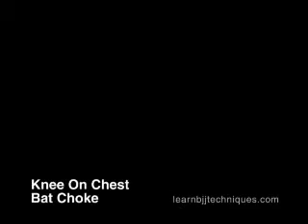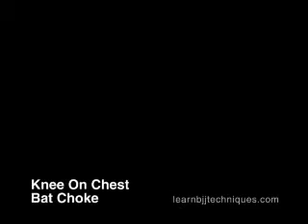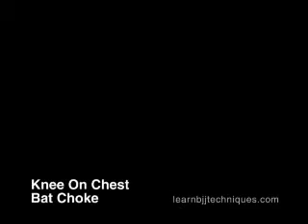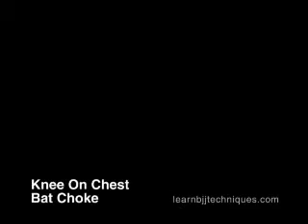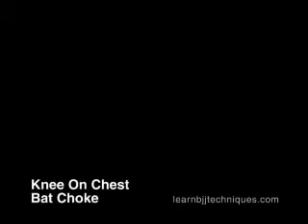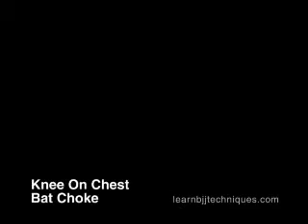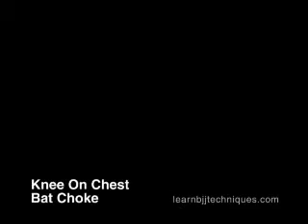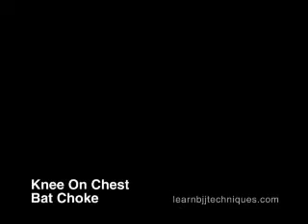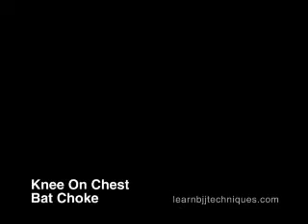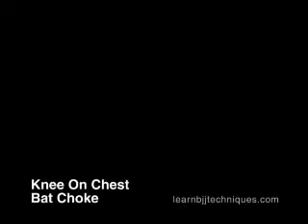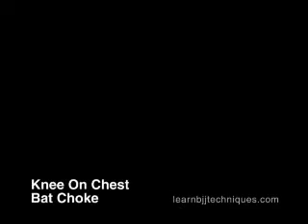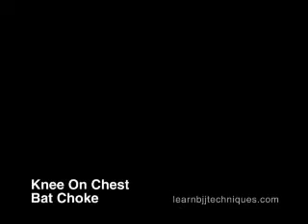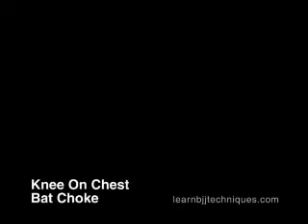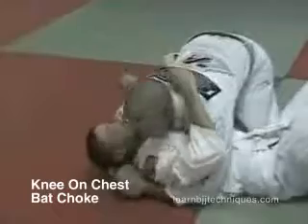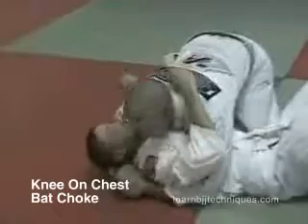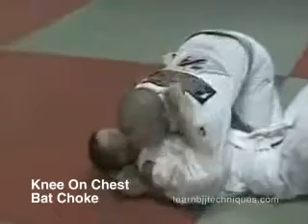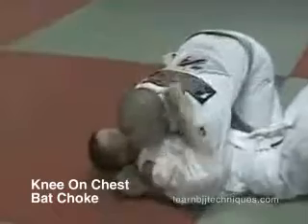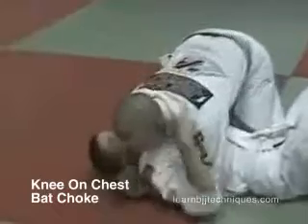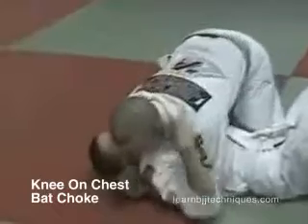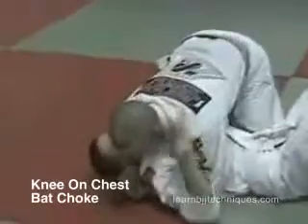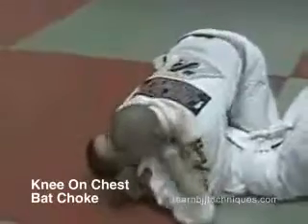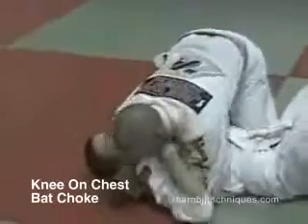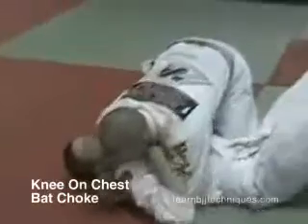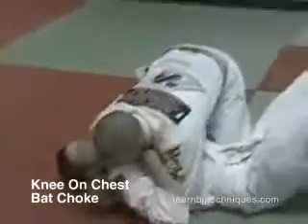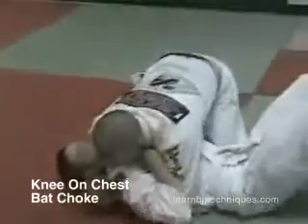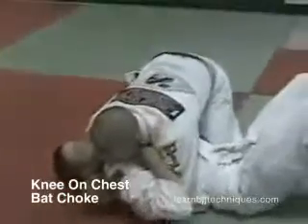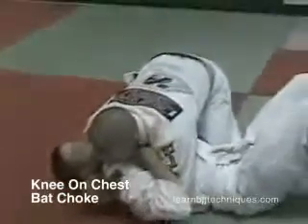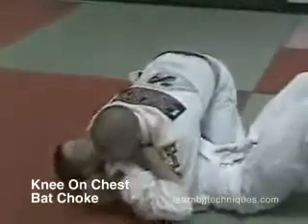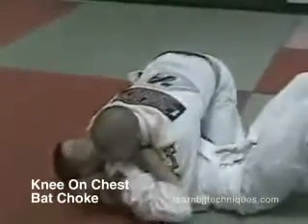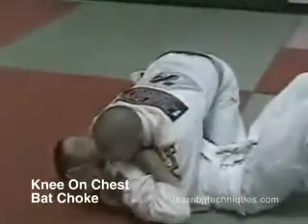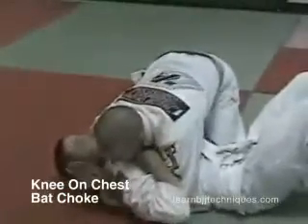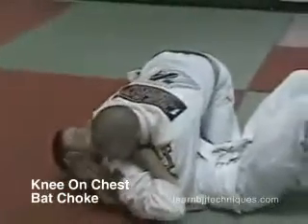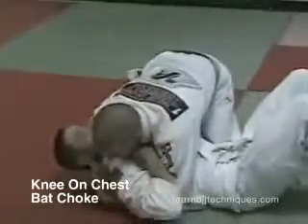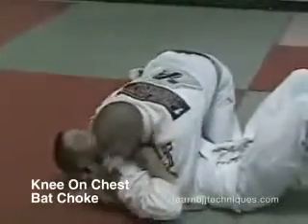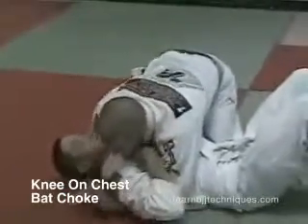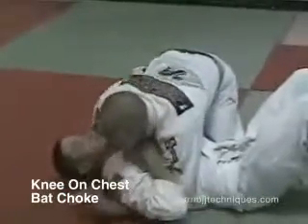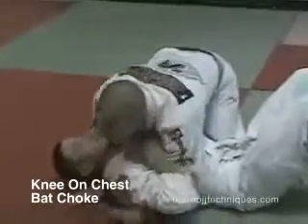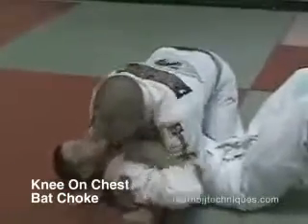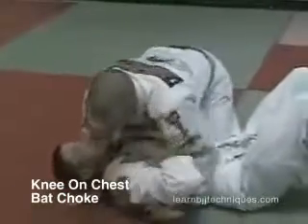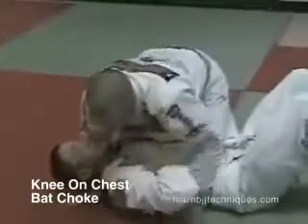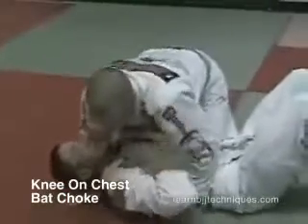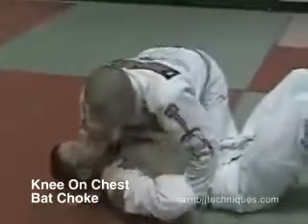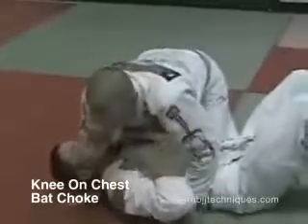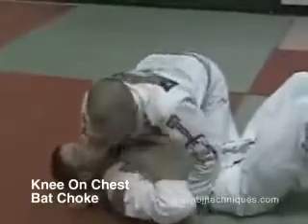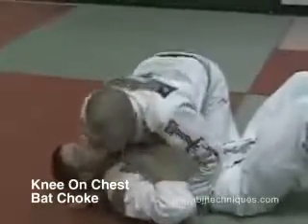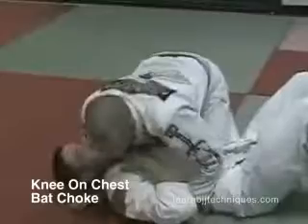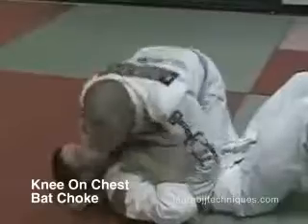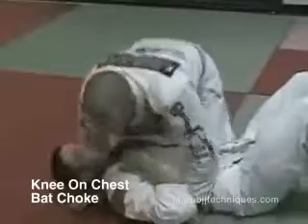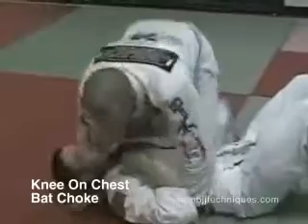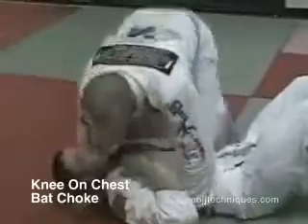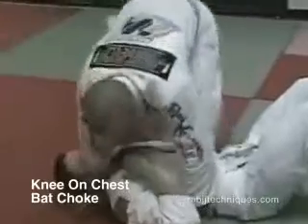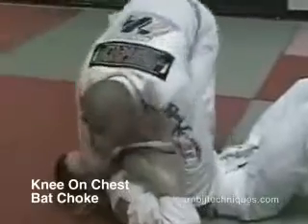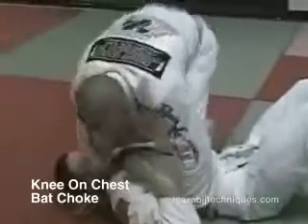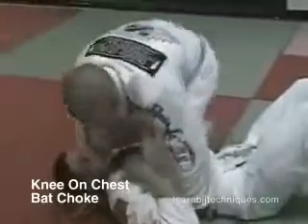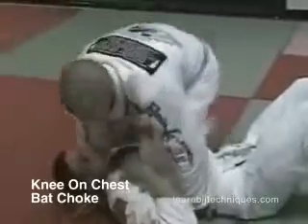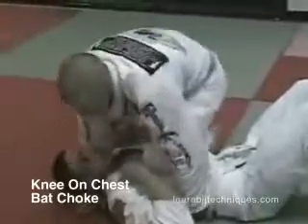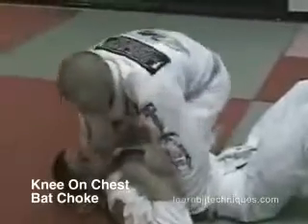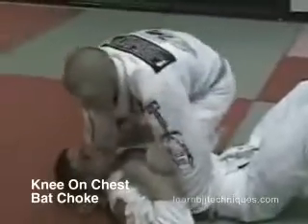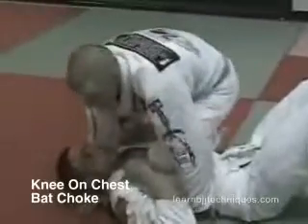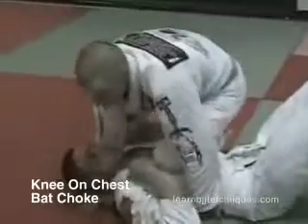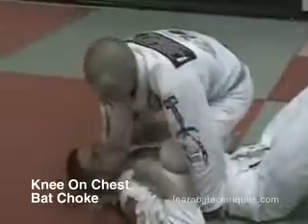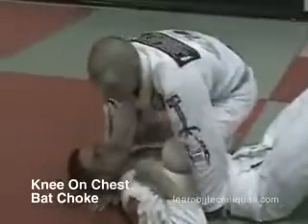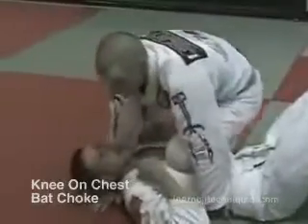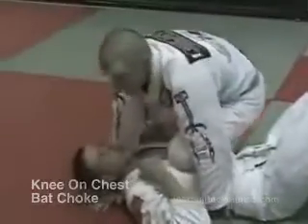So I'm here, I've got a side note. Plant my hand, plant my hand, jump up knee on belly.